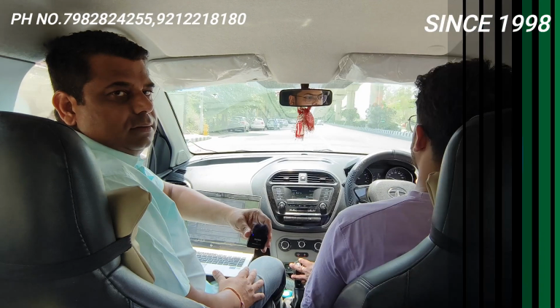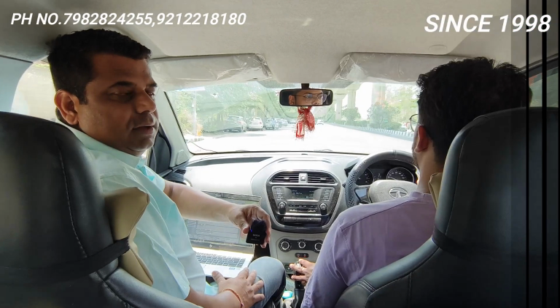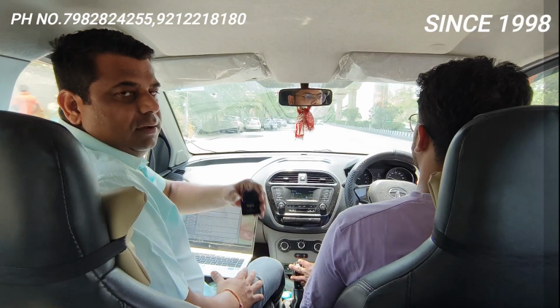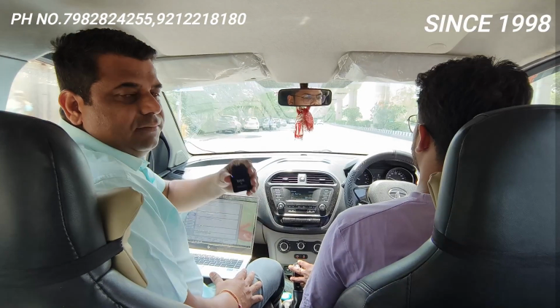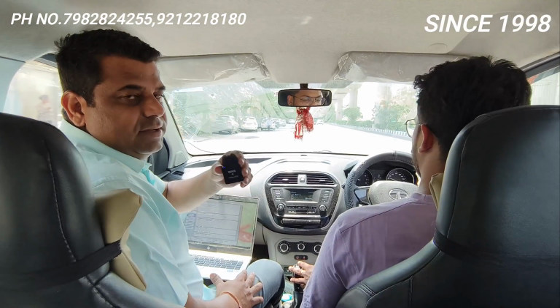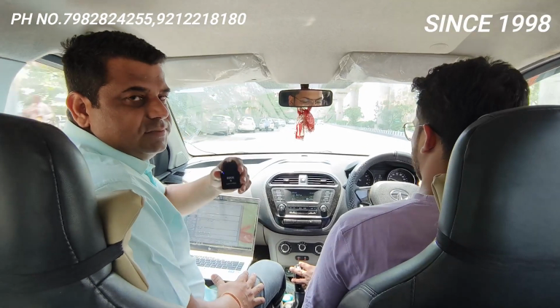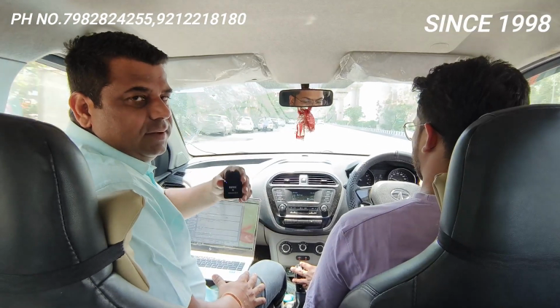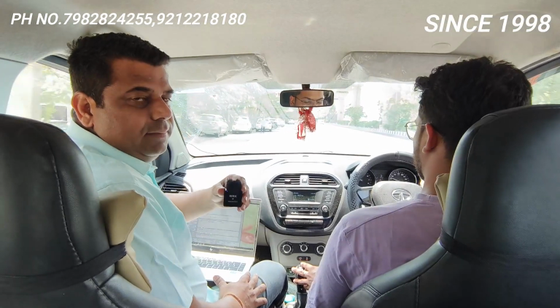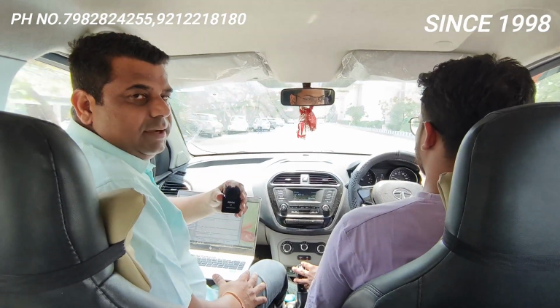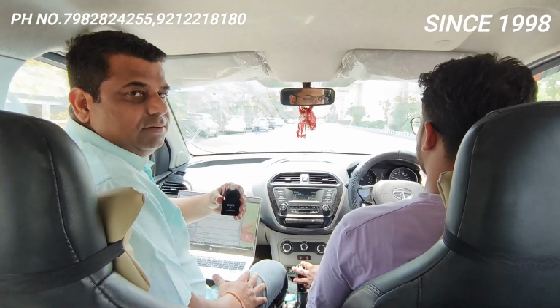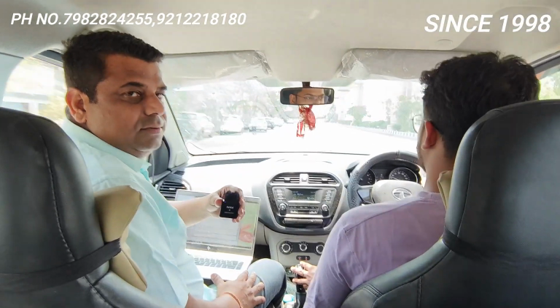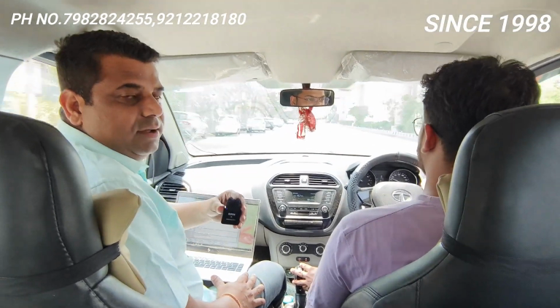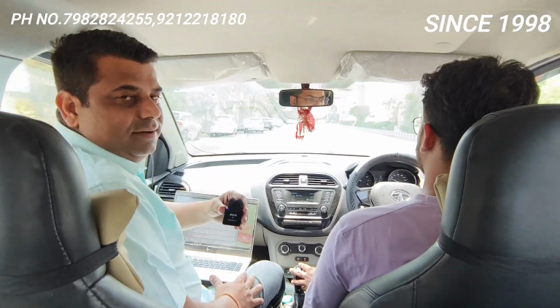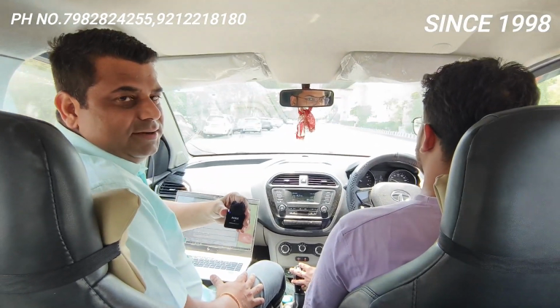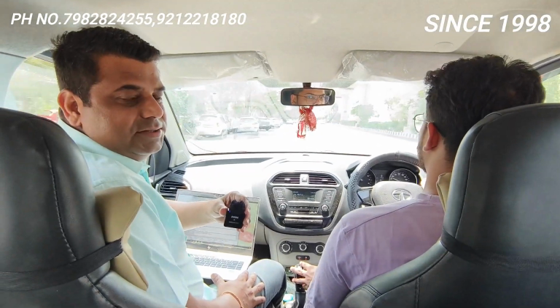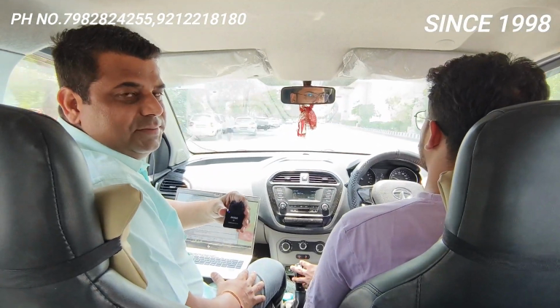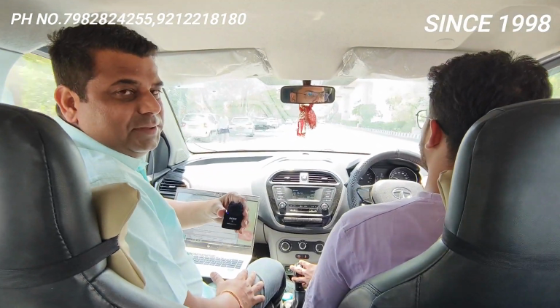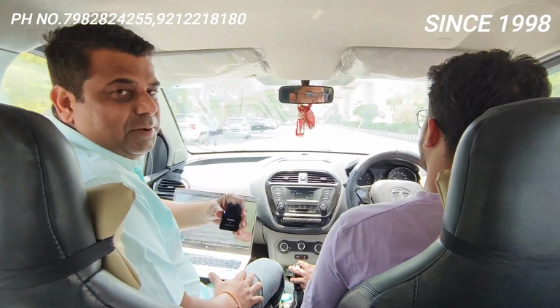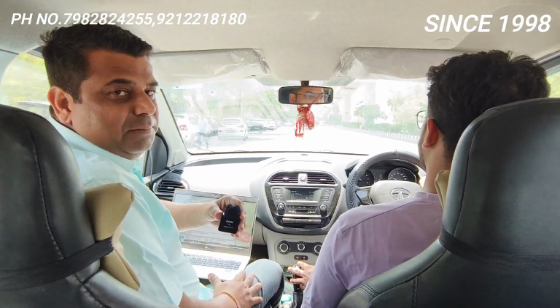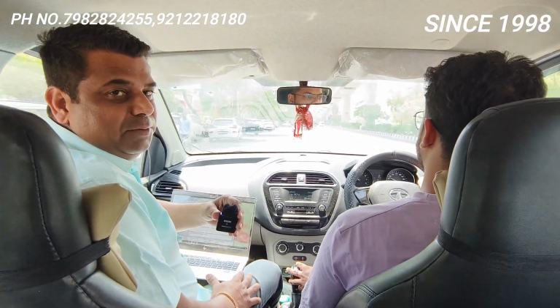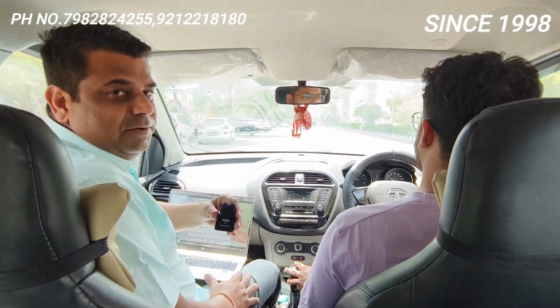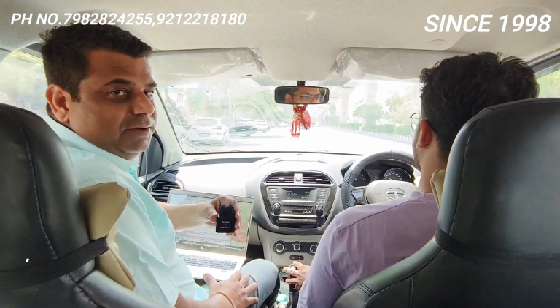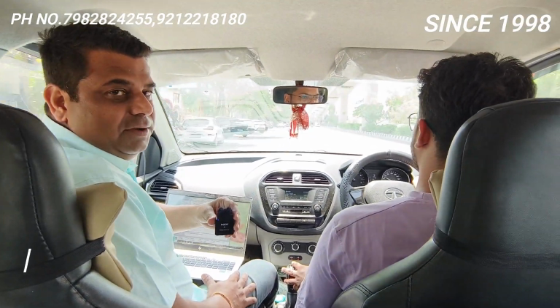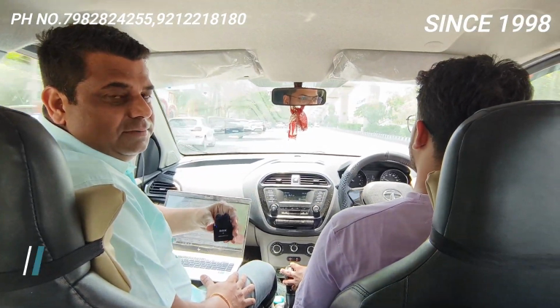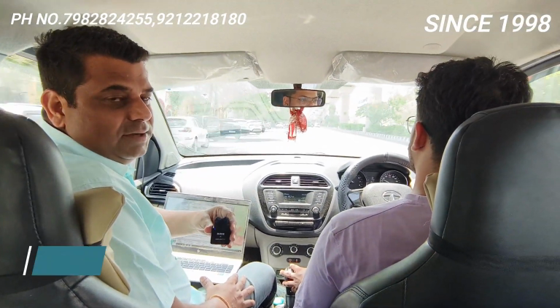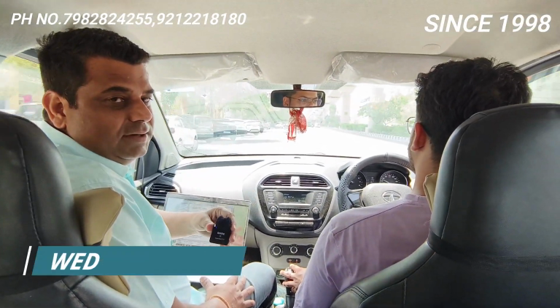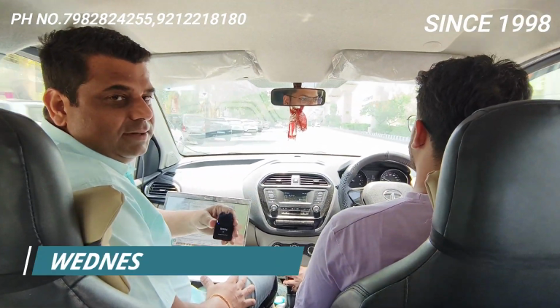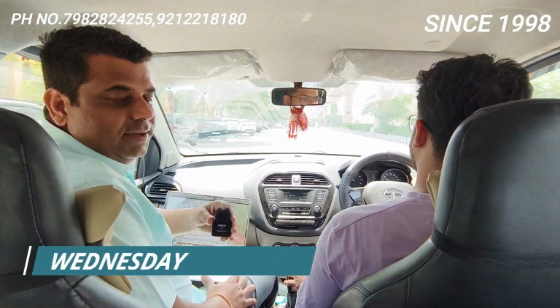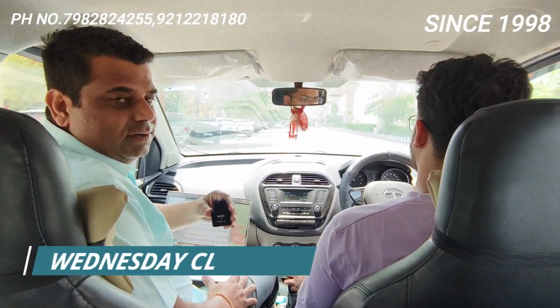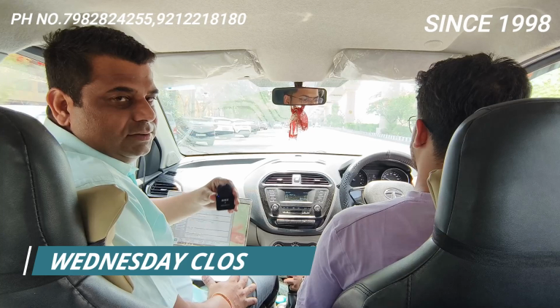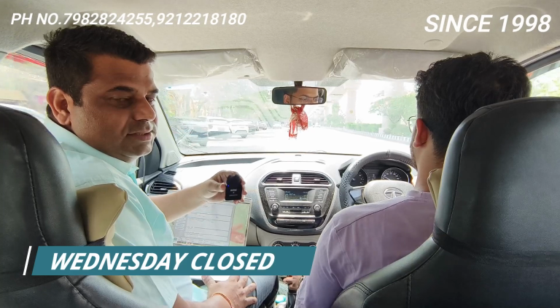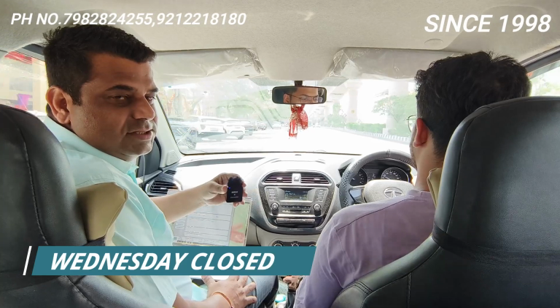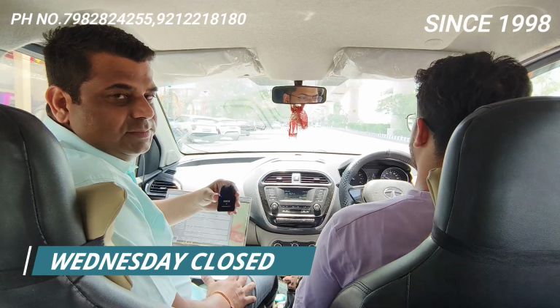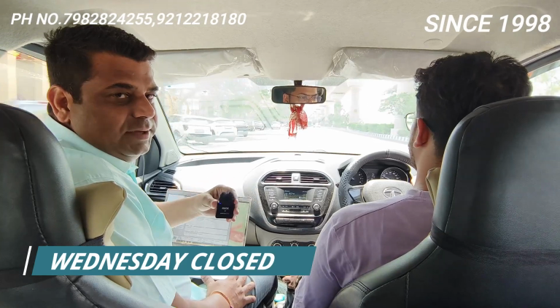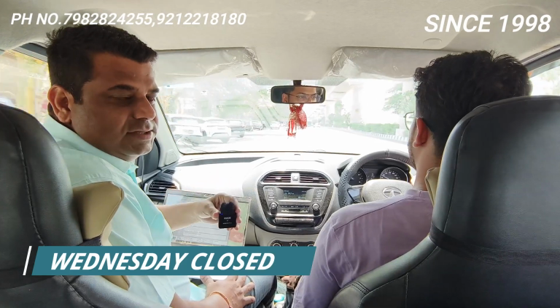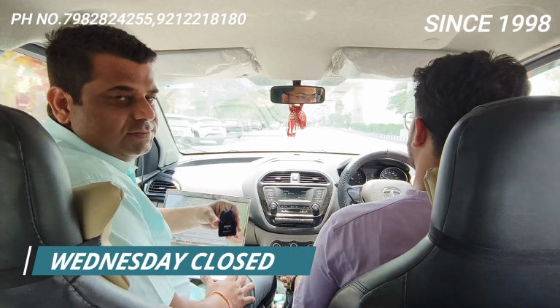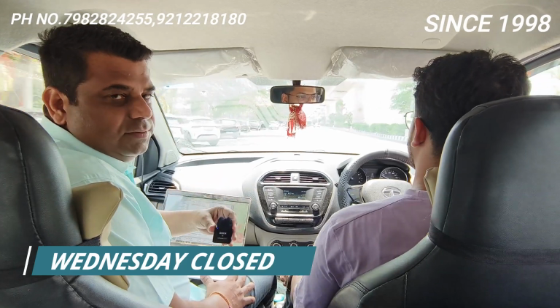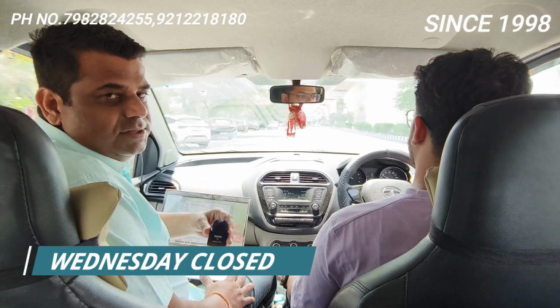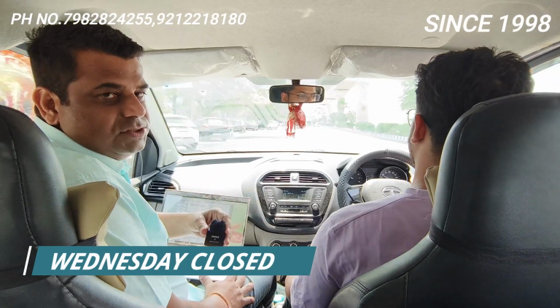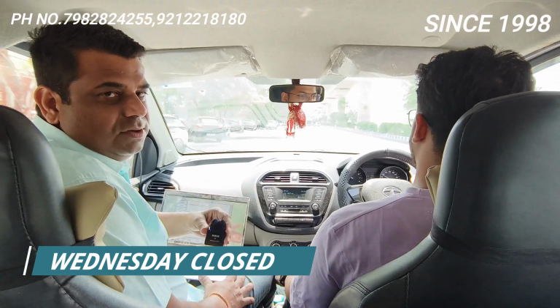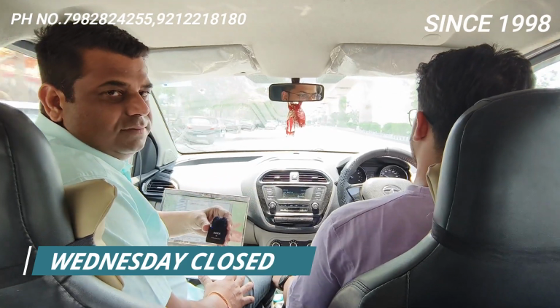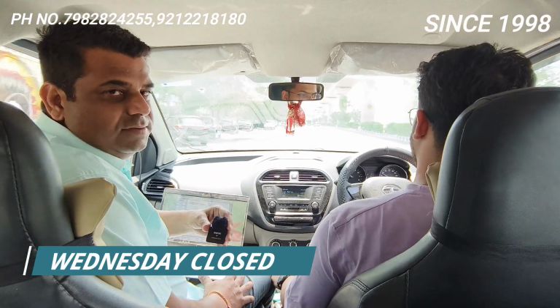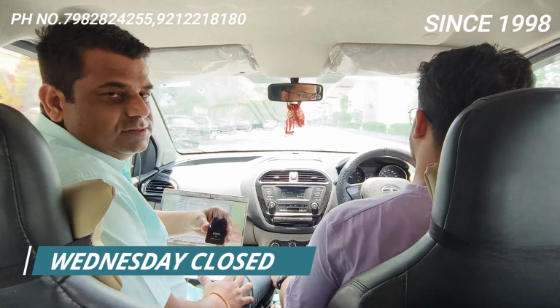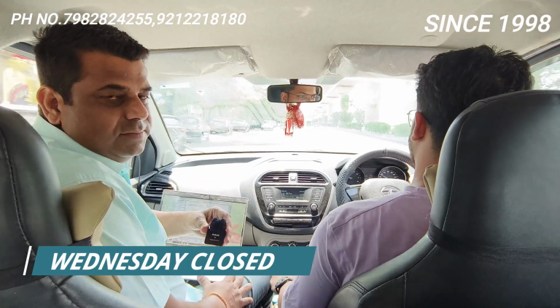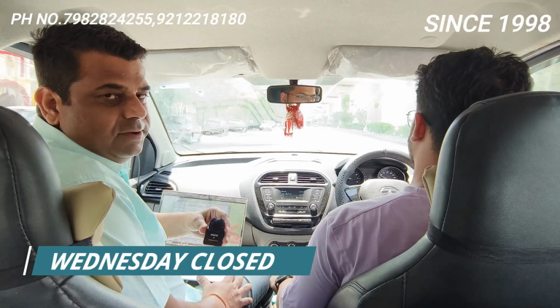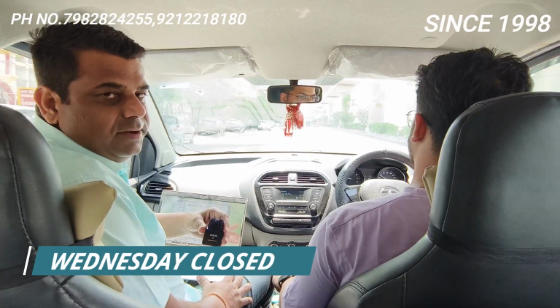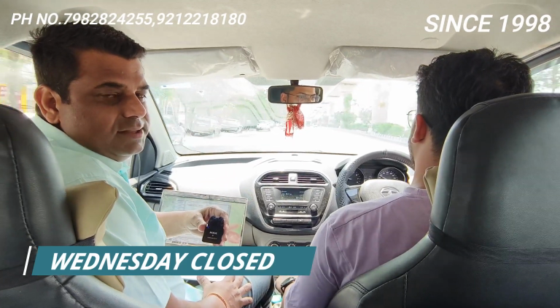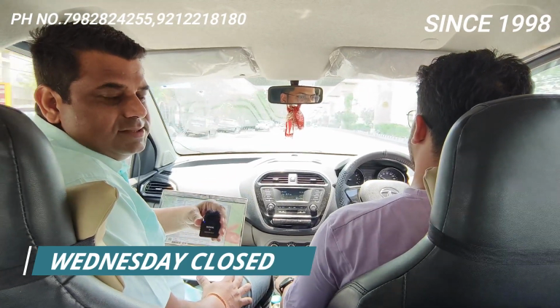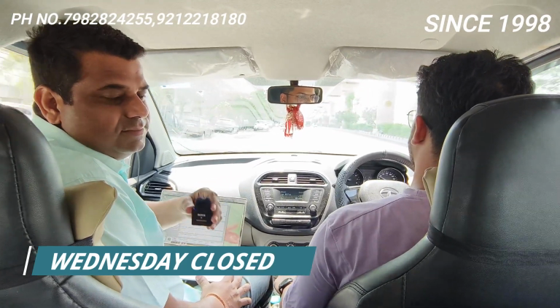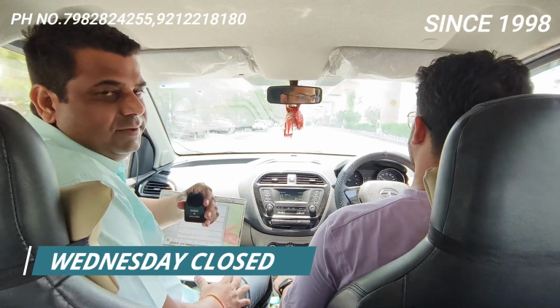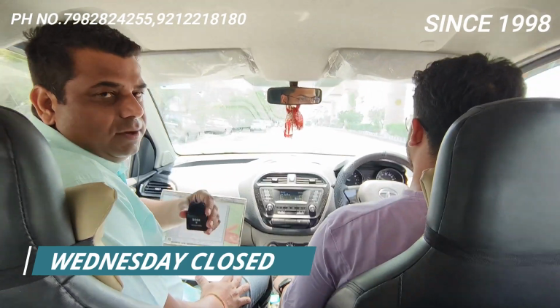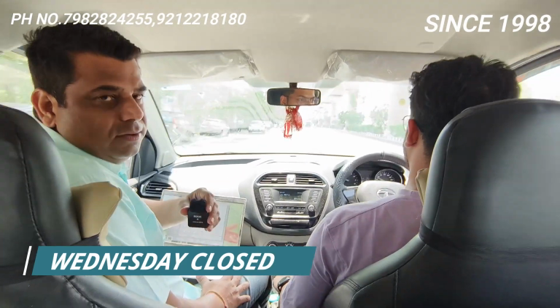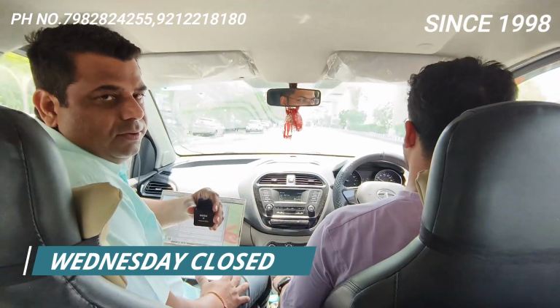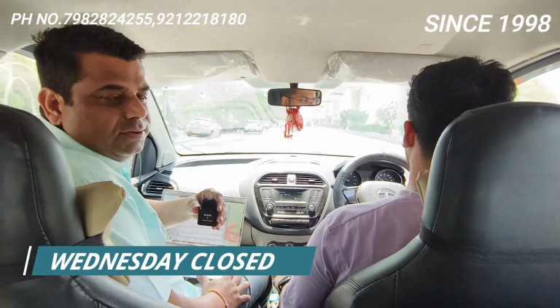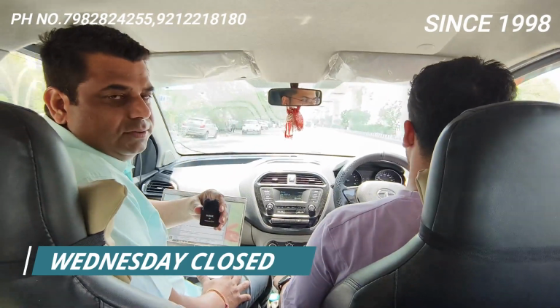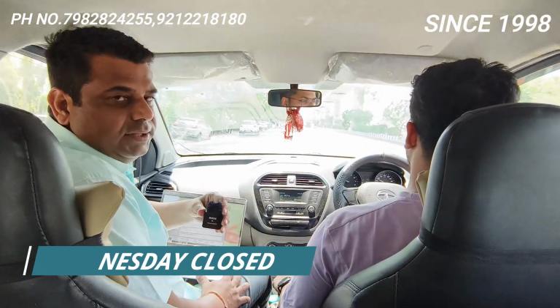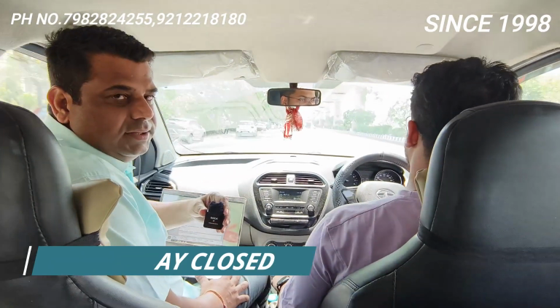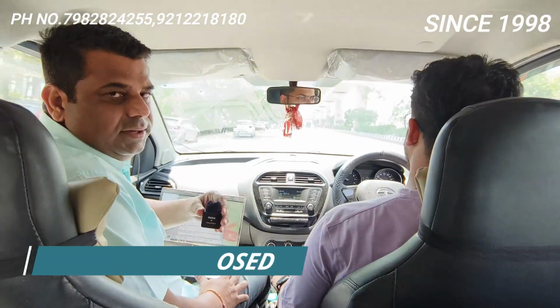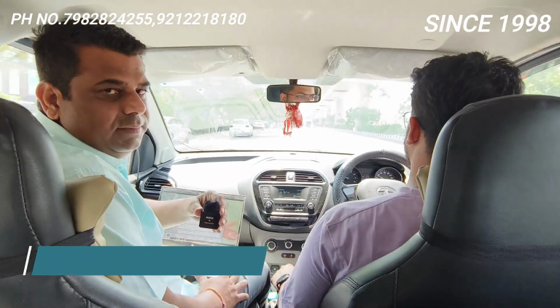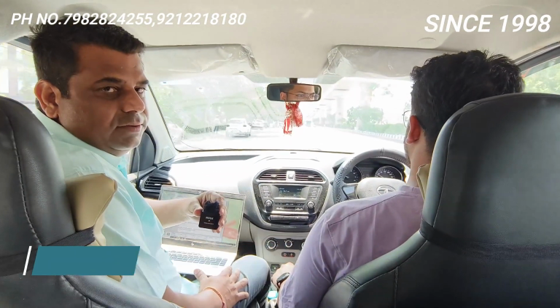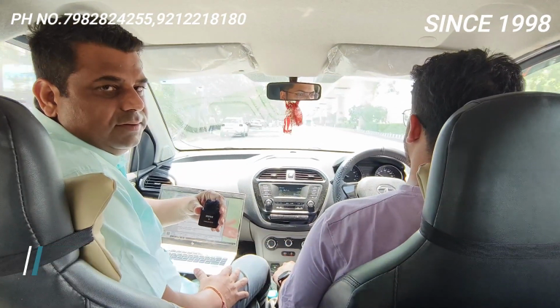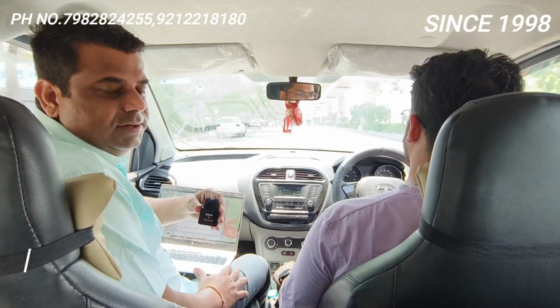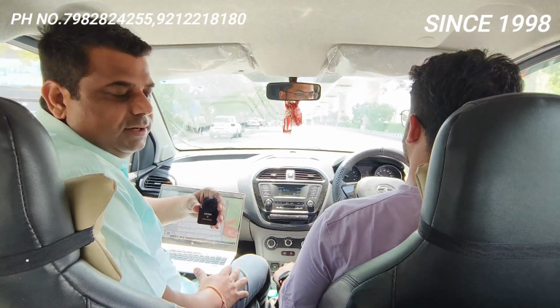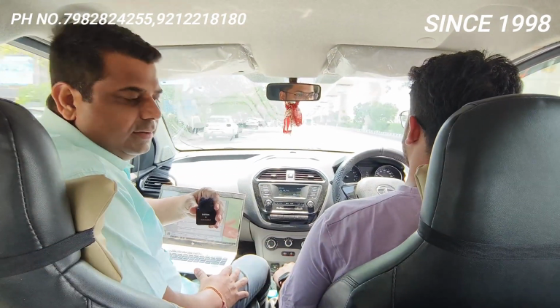Hello friends, welcome back to CarEnergy with one more video of Tata Tiago. This is a BS4, installed from somewhere else — we are not going to take the name of the dealer.